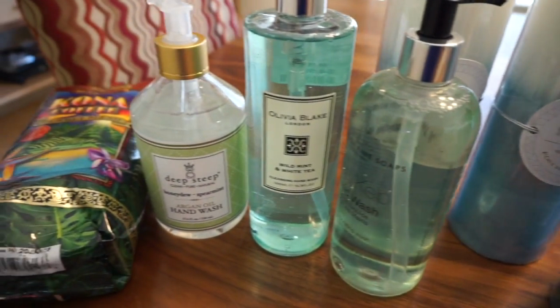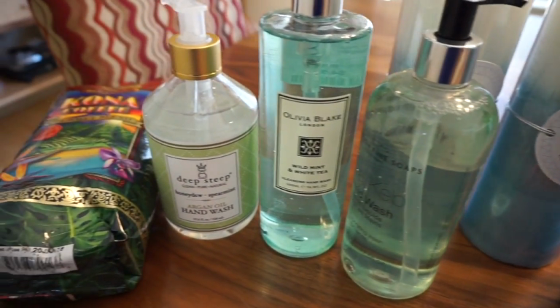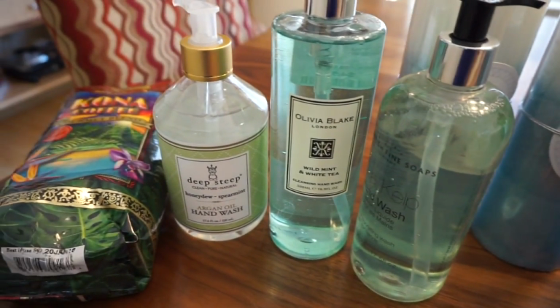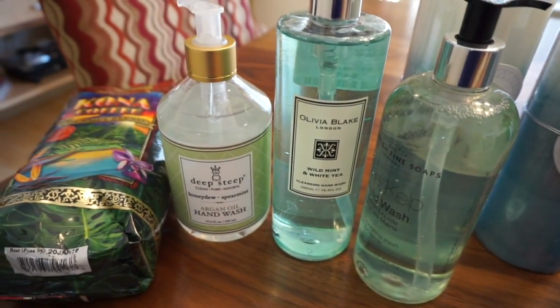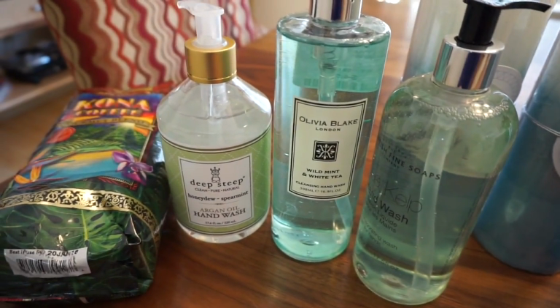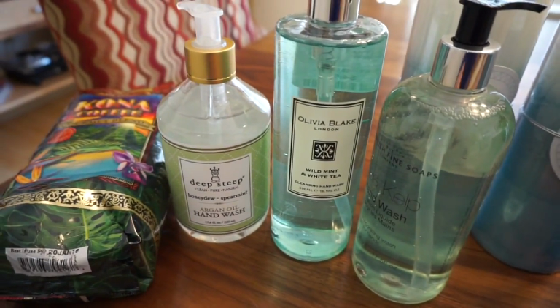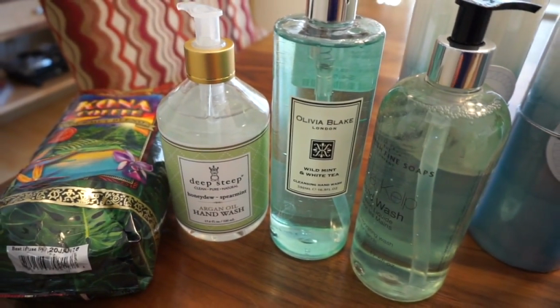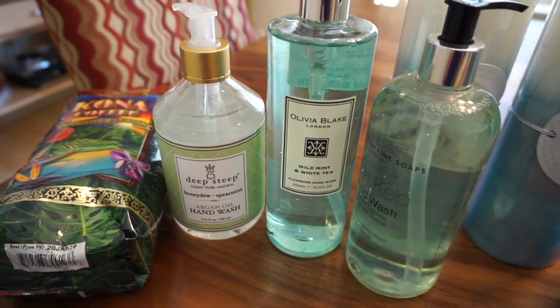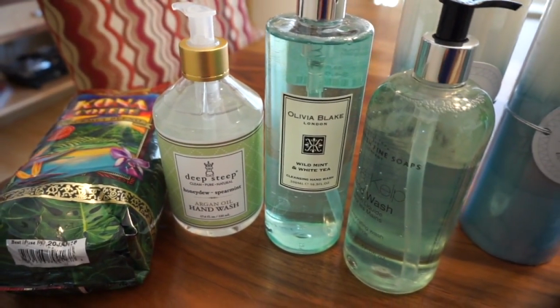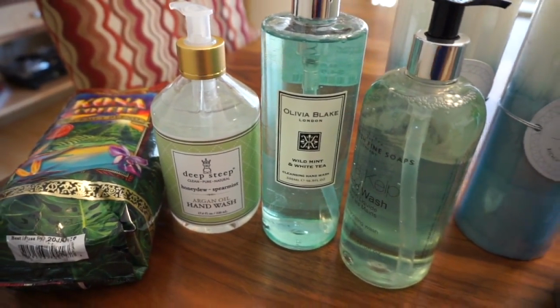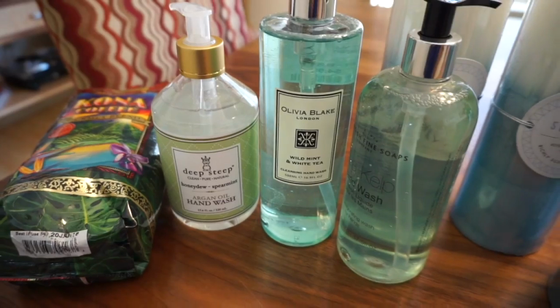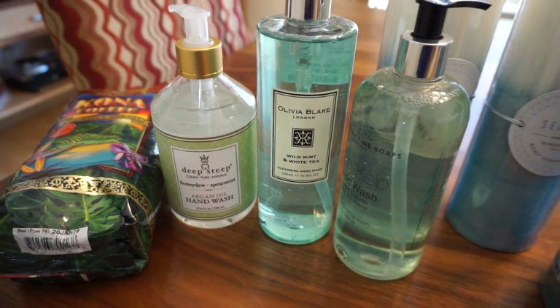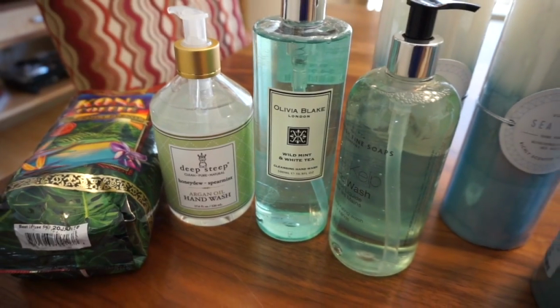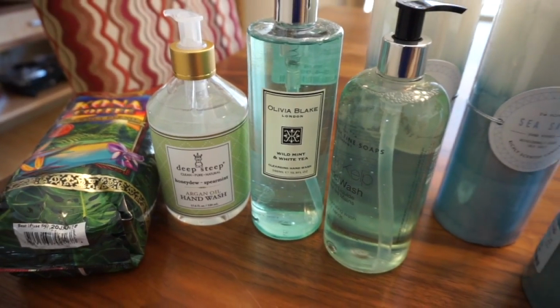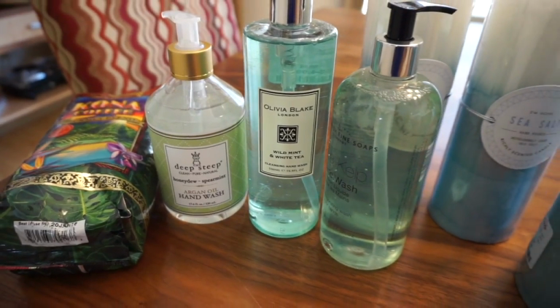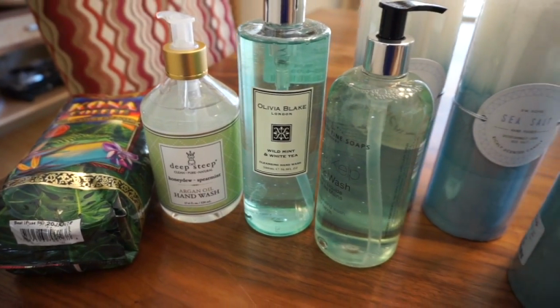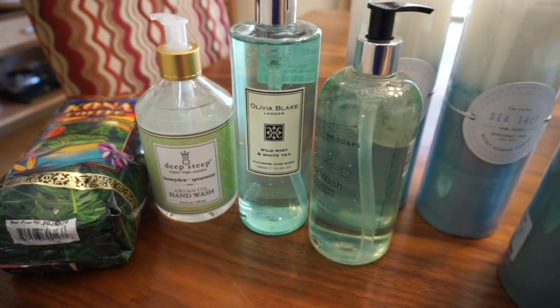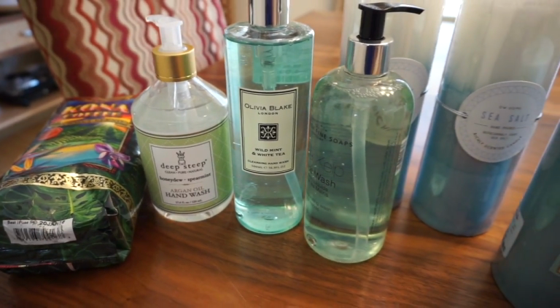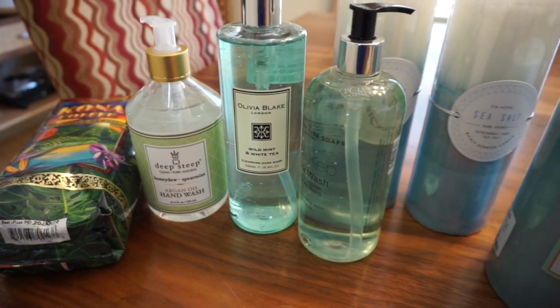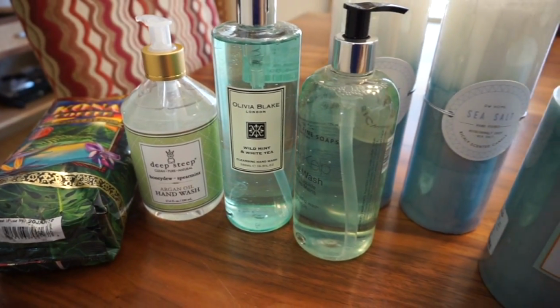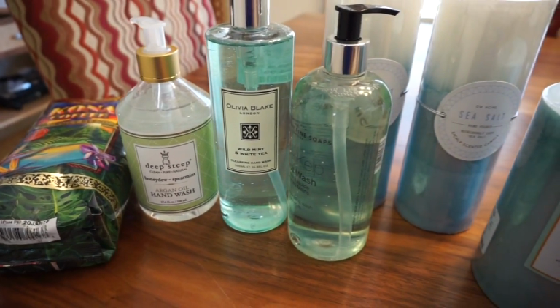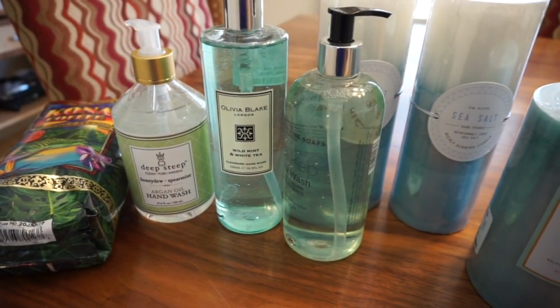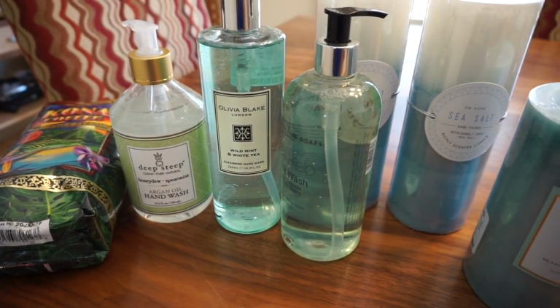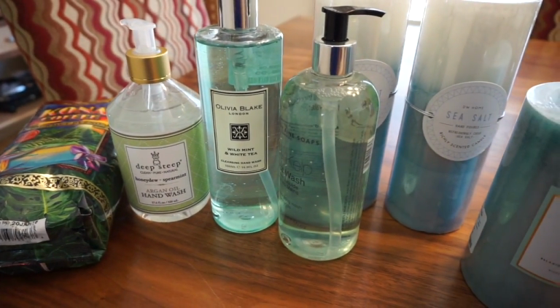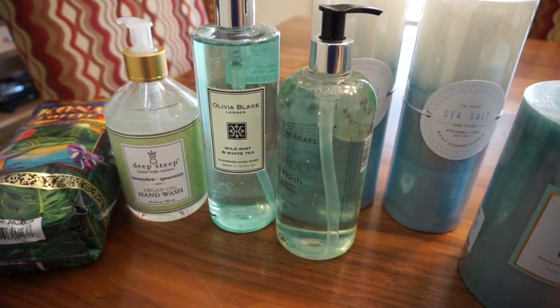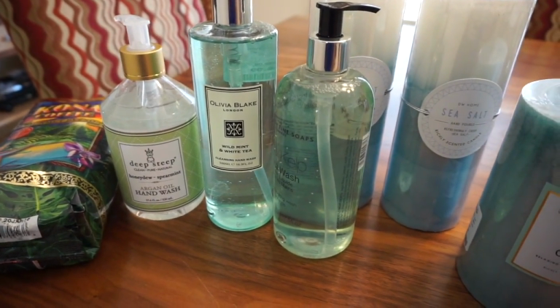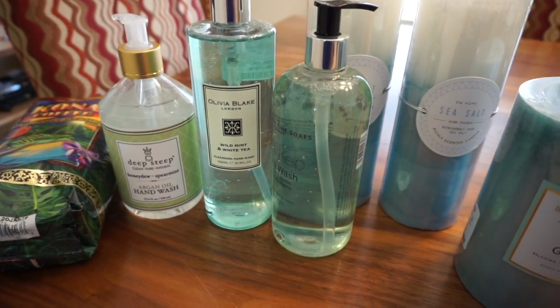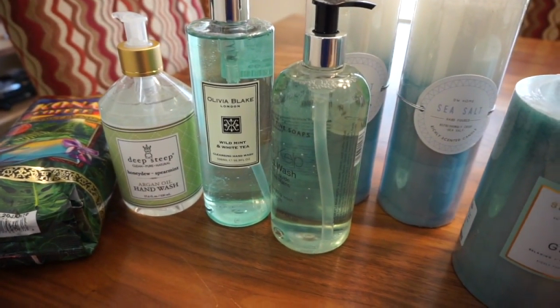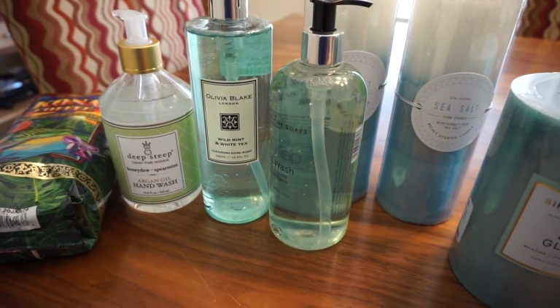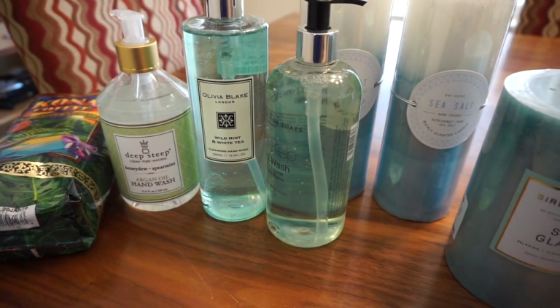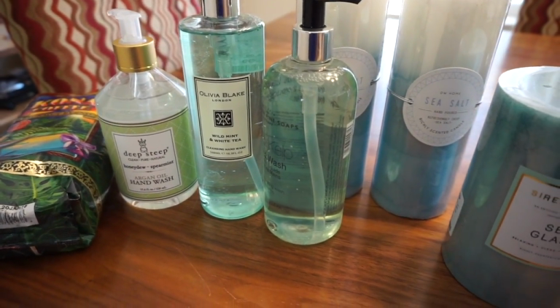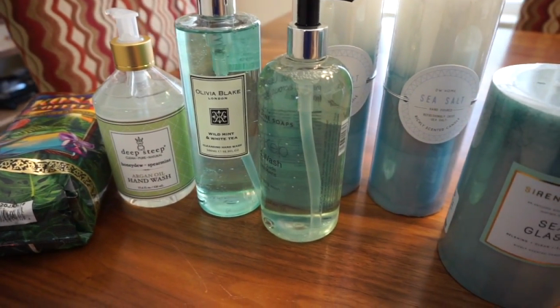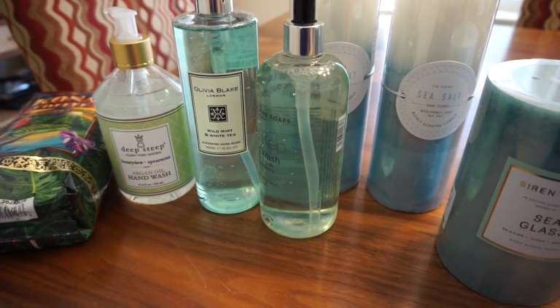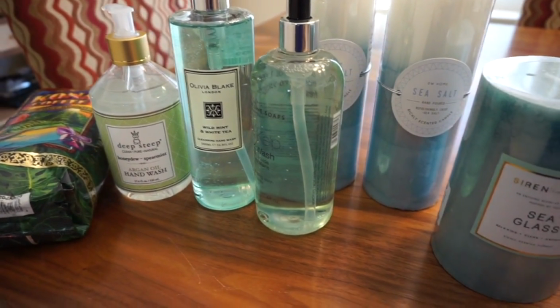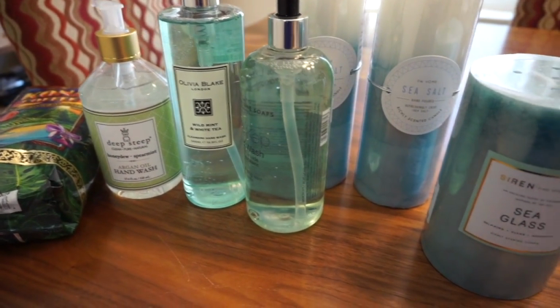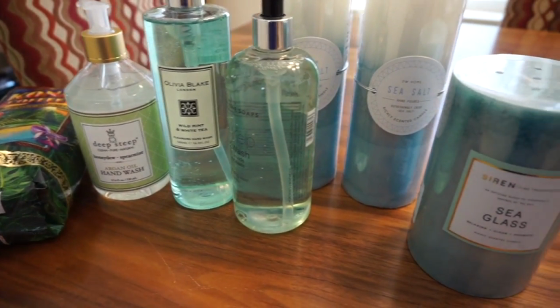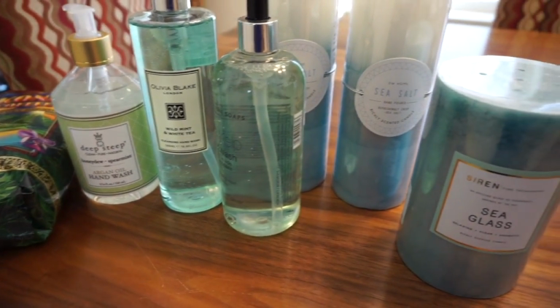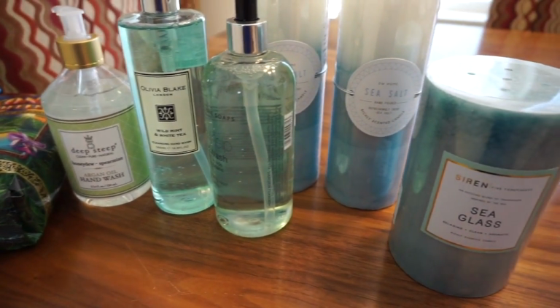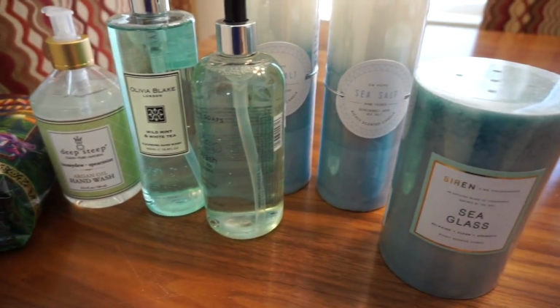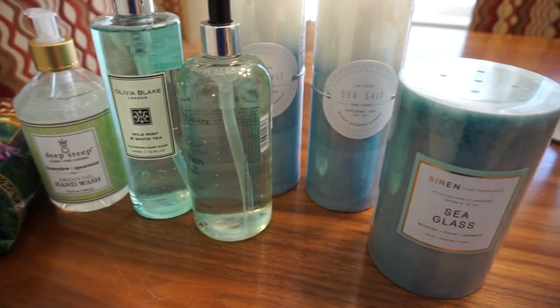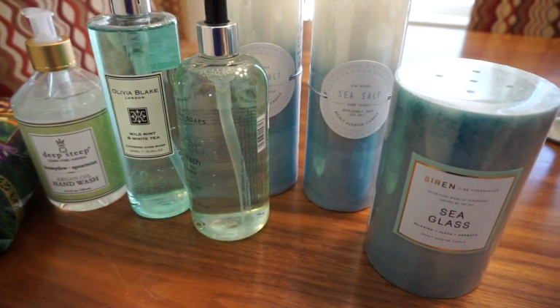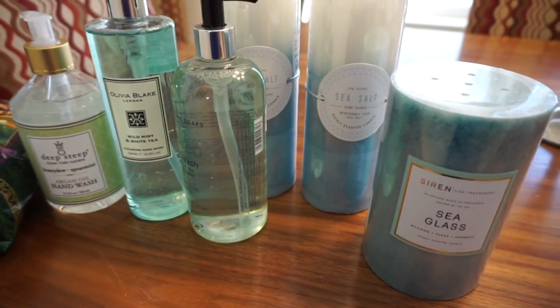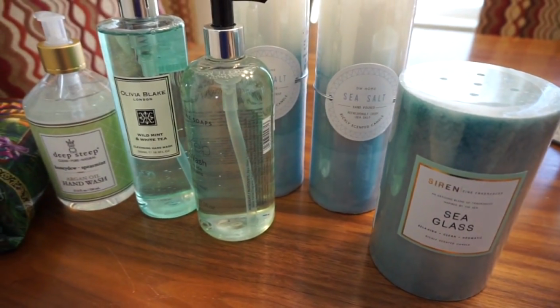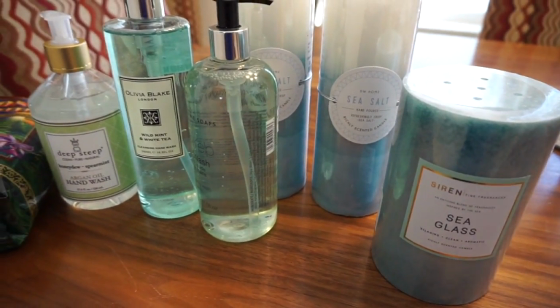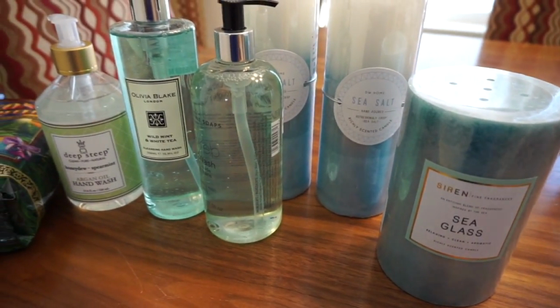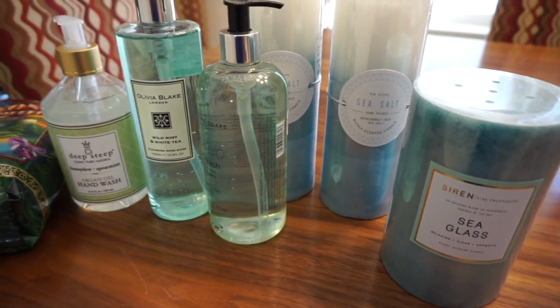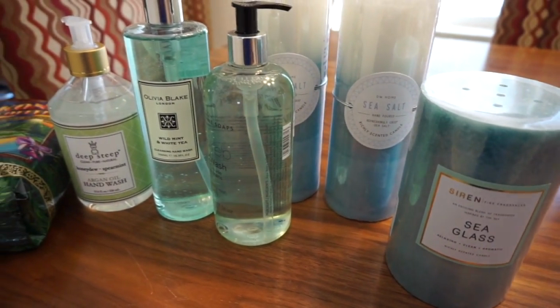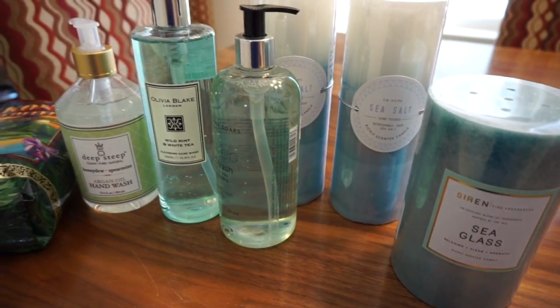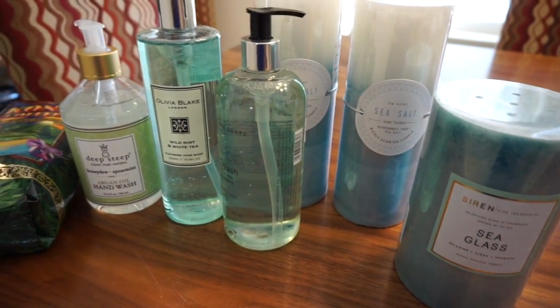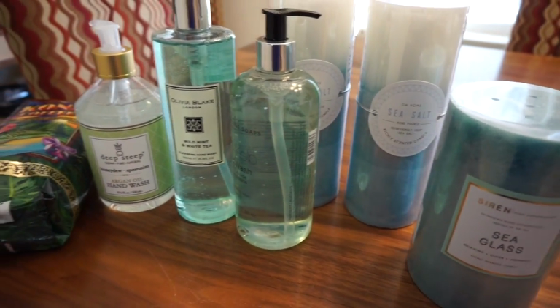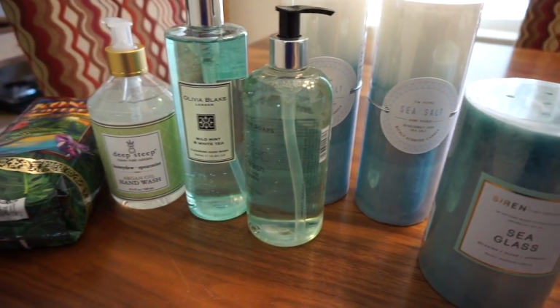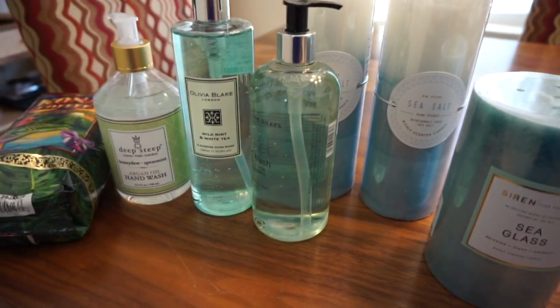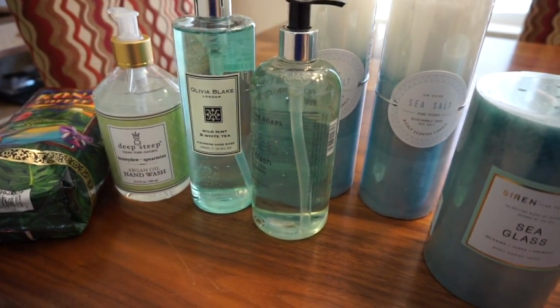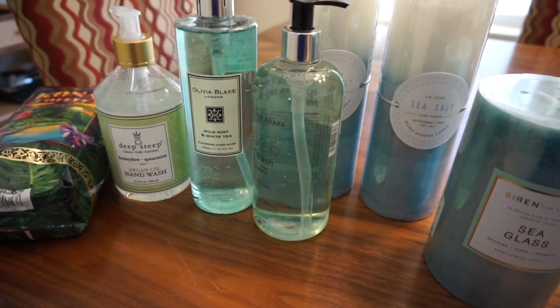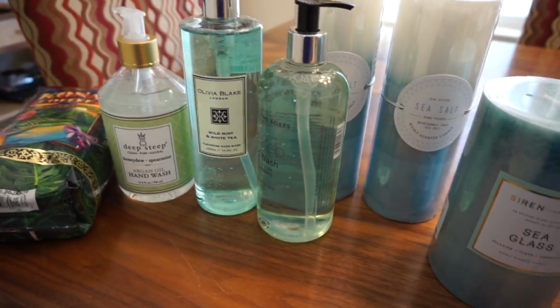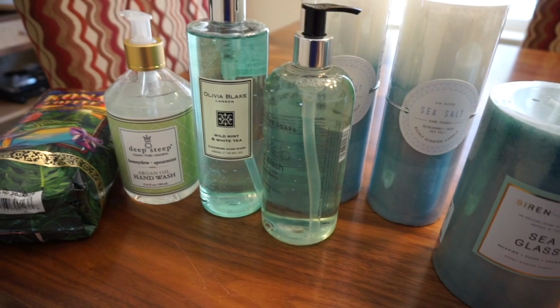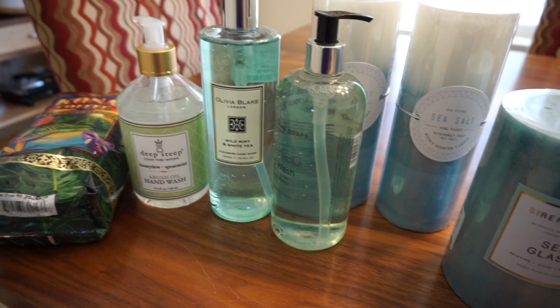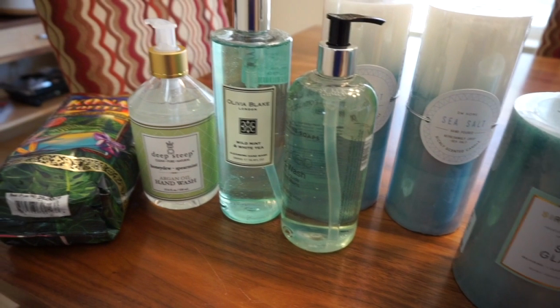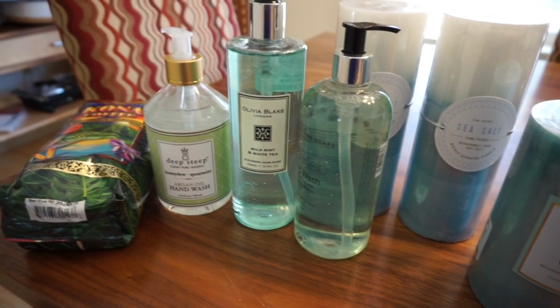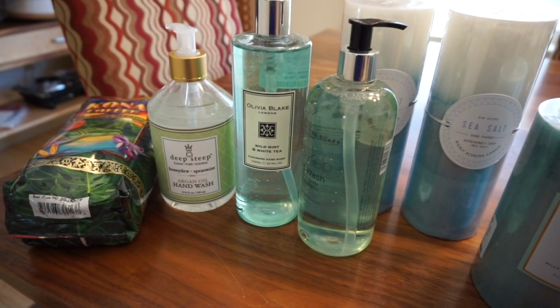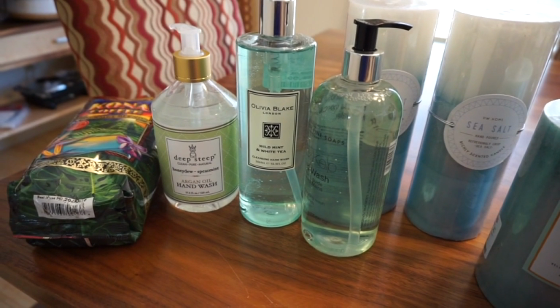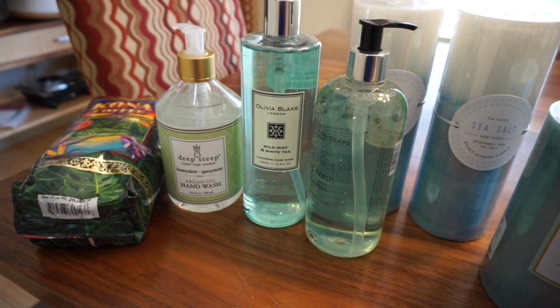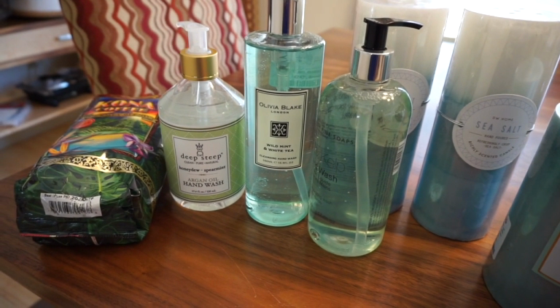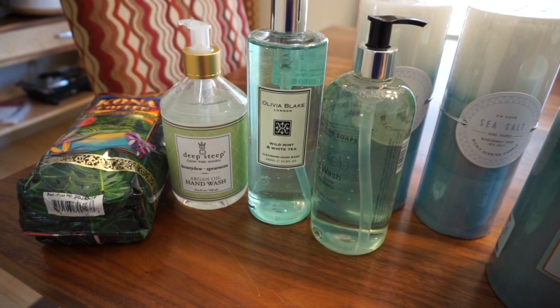Some great finds at Home Goods today — I'm excited to put those out. If you guys ever go to Home Goods, it's always good to check out their candle and soap department because you never know what you're going to find. That about does it for this vlog — hope you guys have a great weekend, and I'll talk to you guys soon!